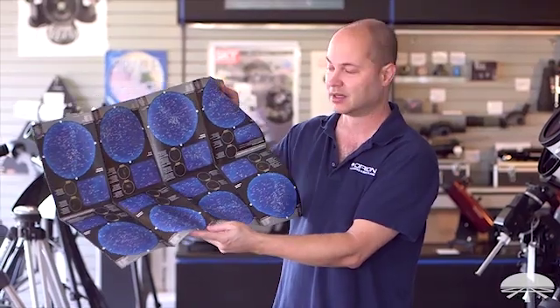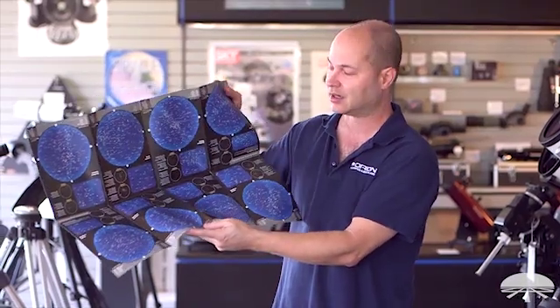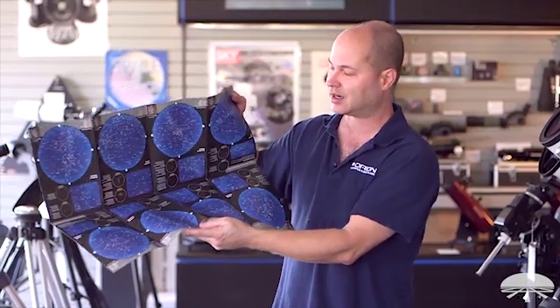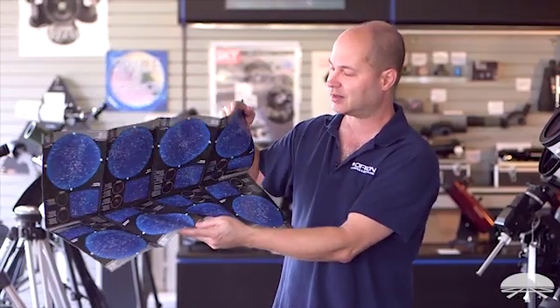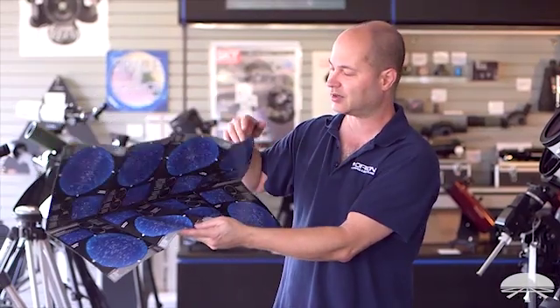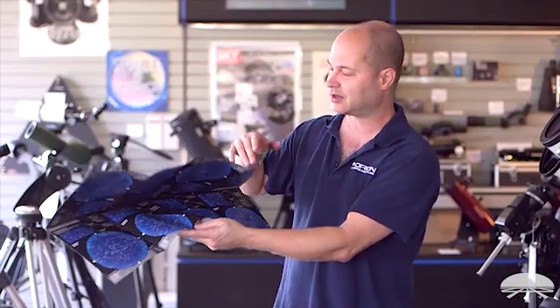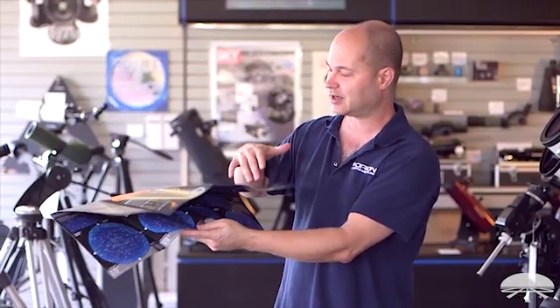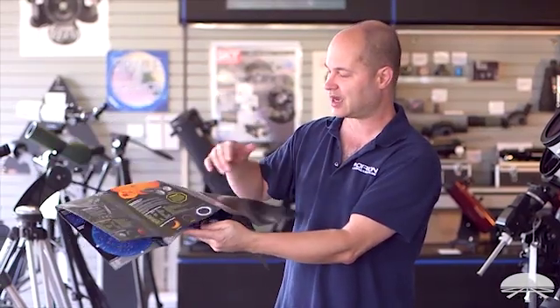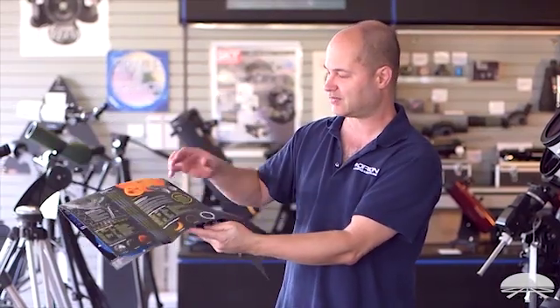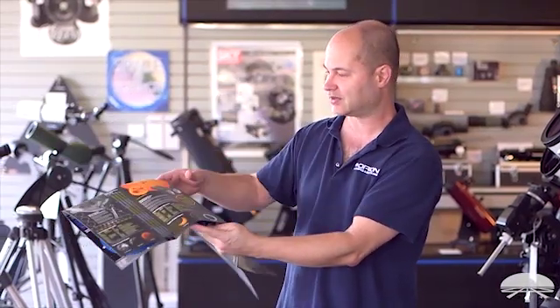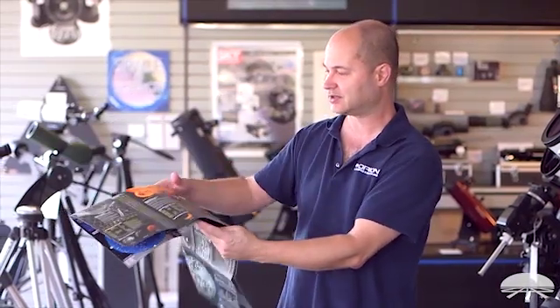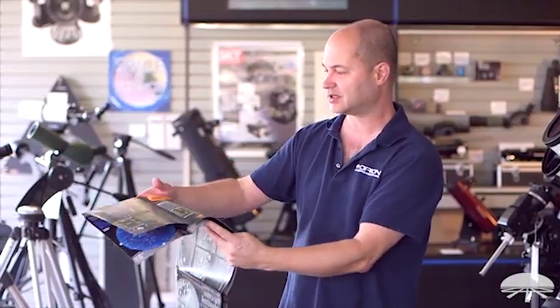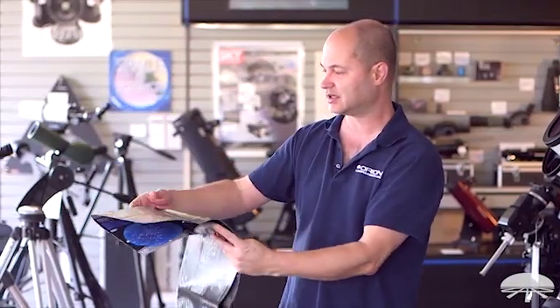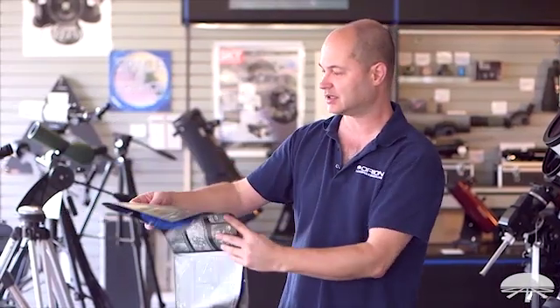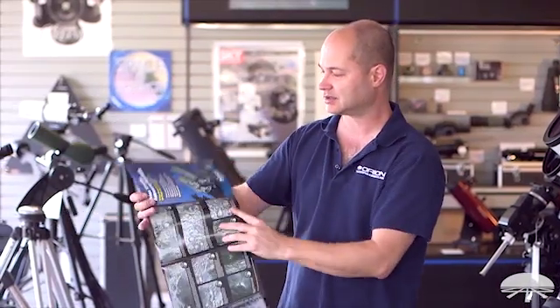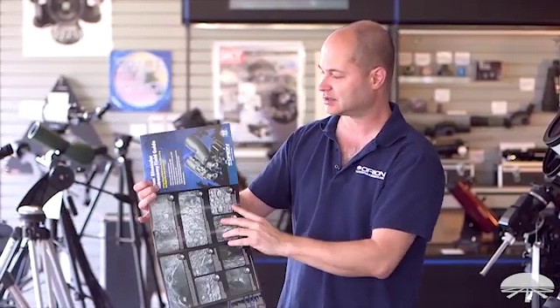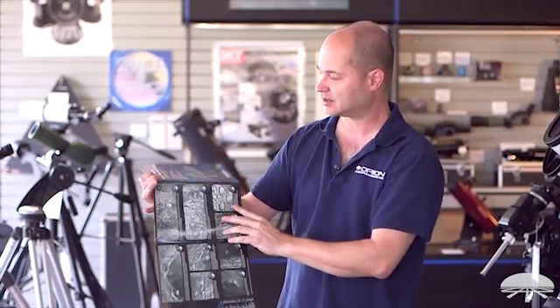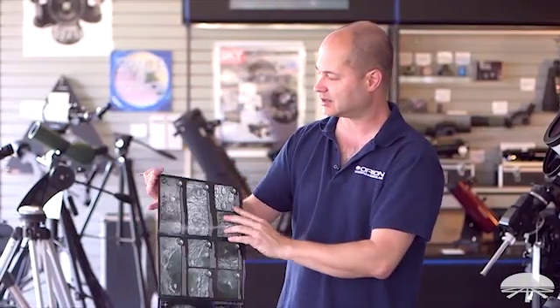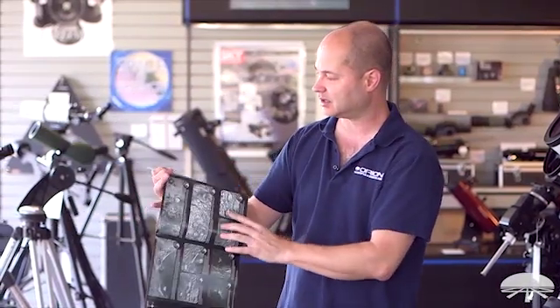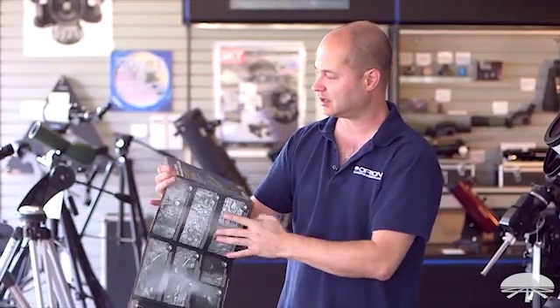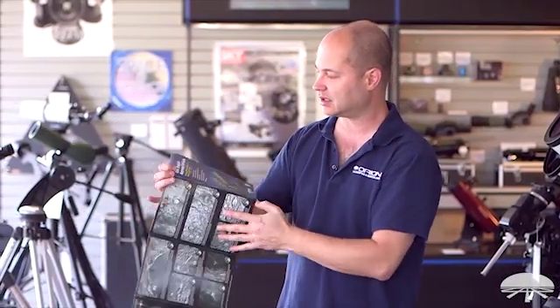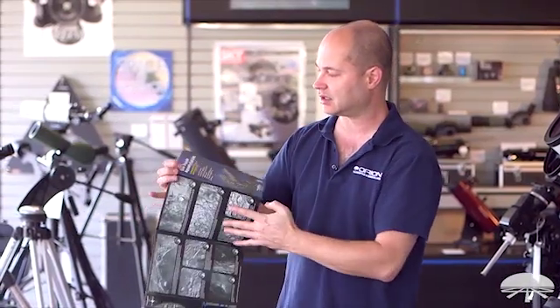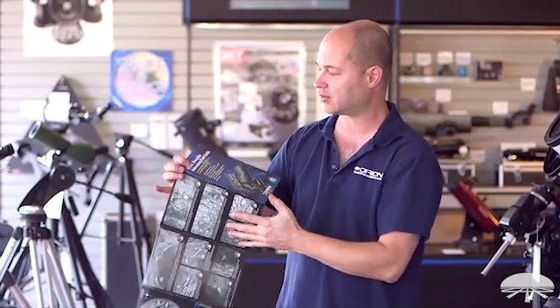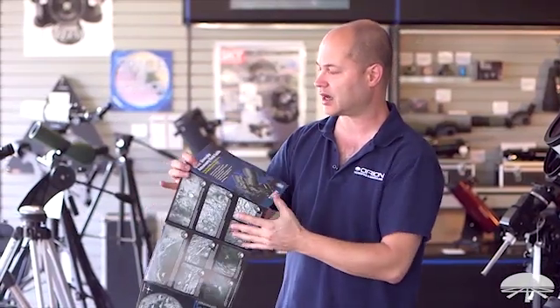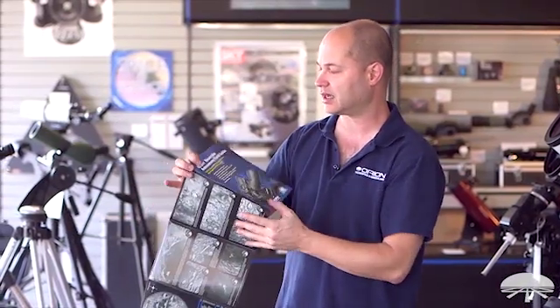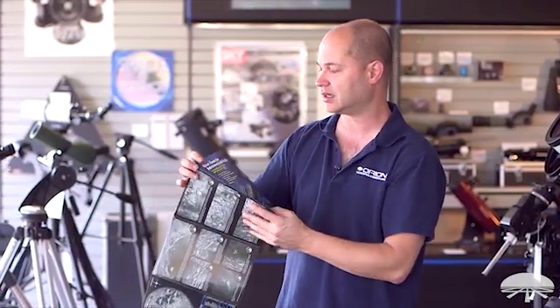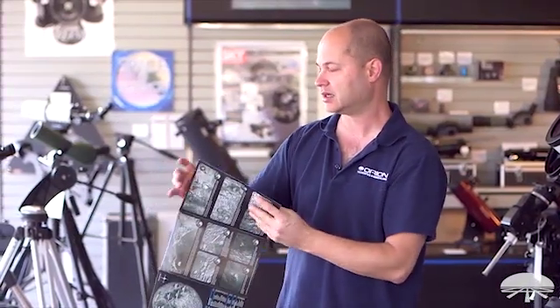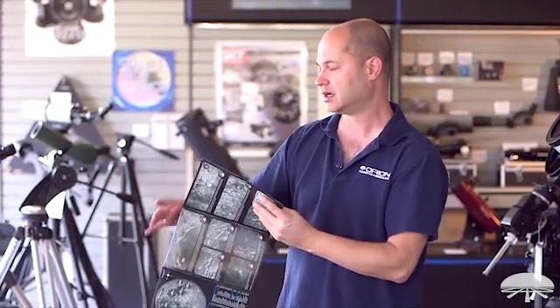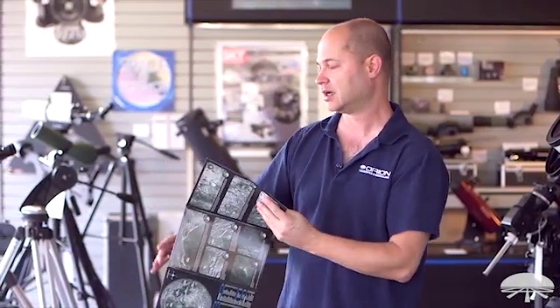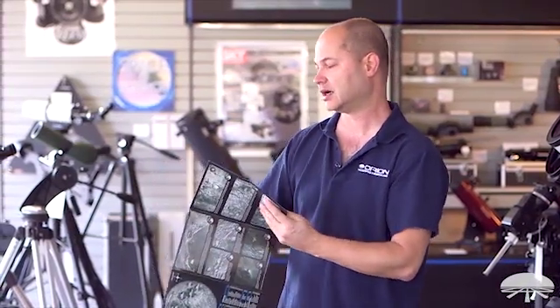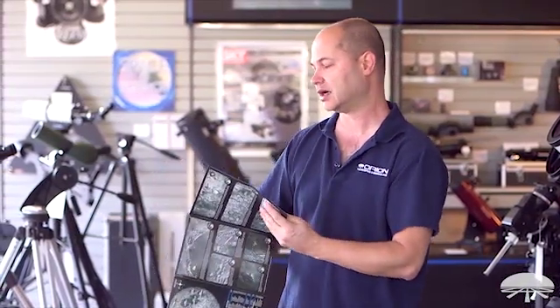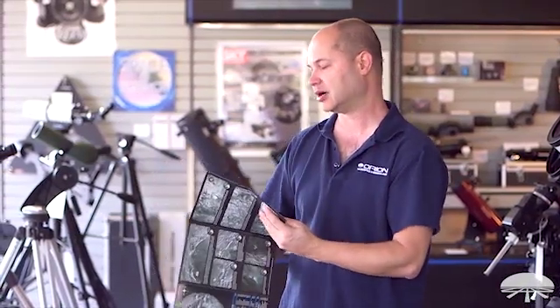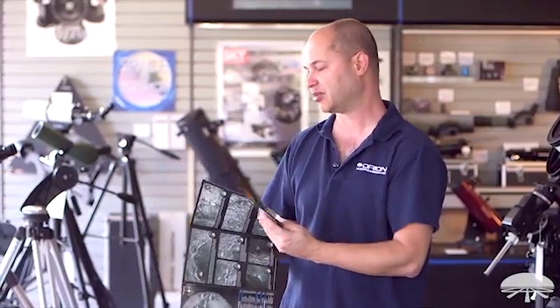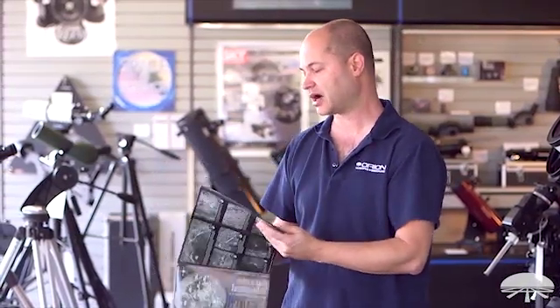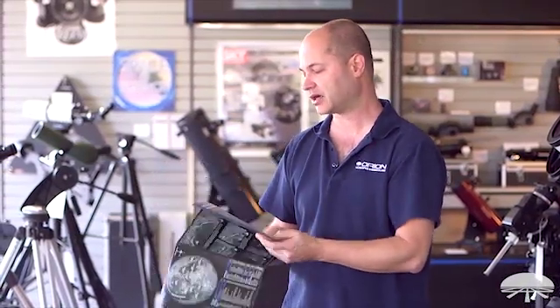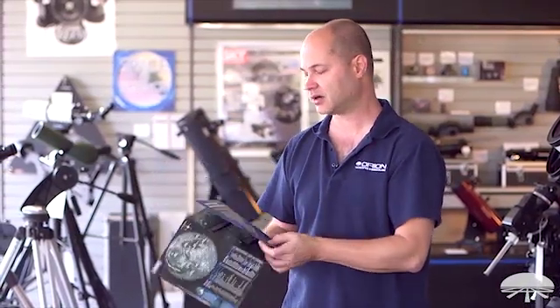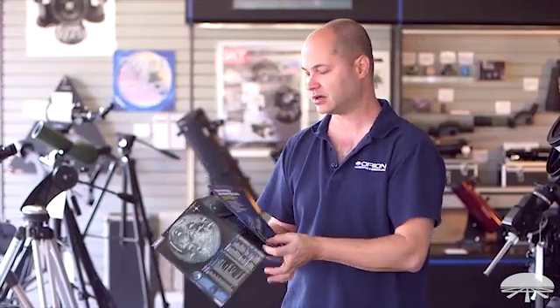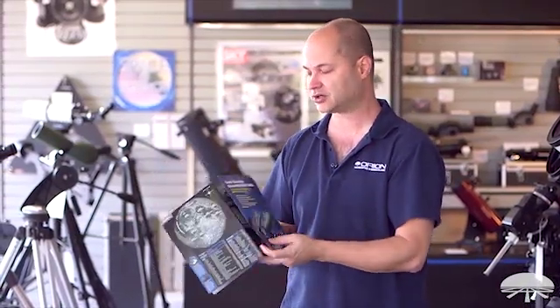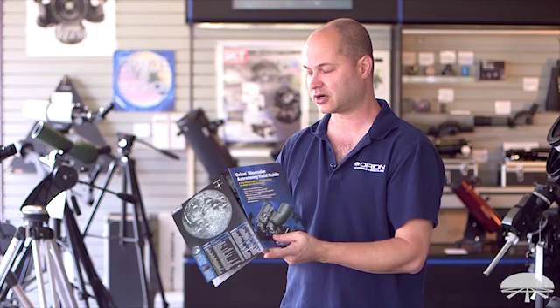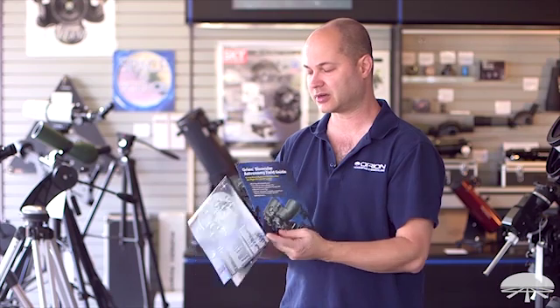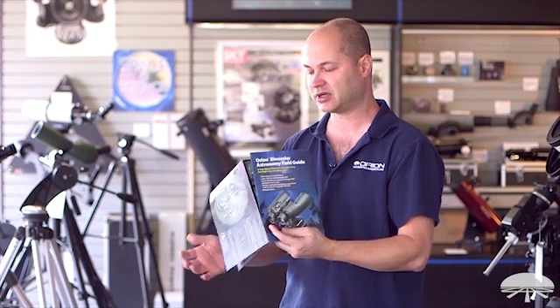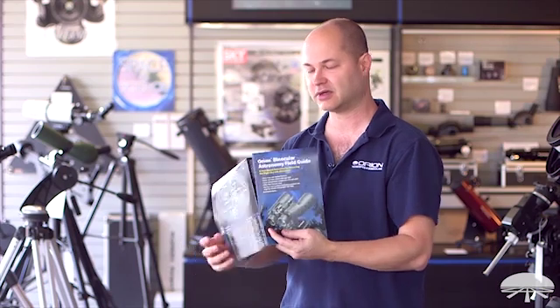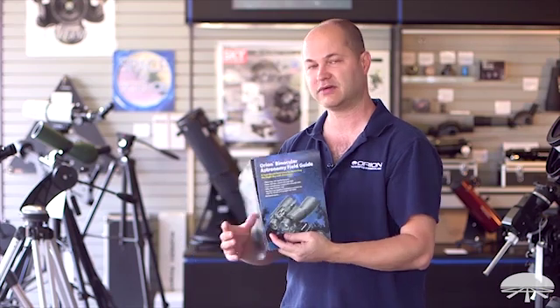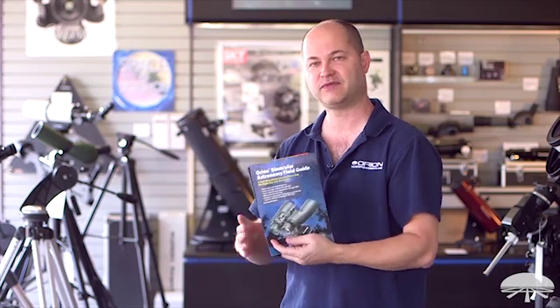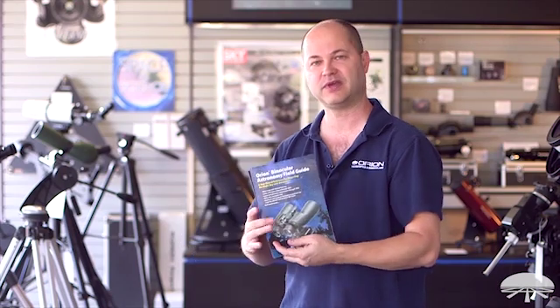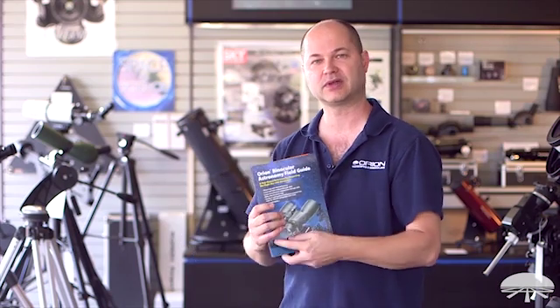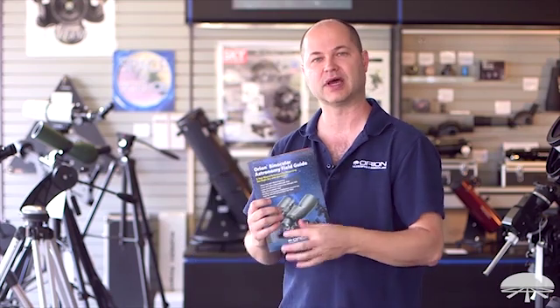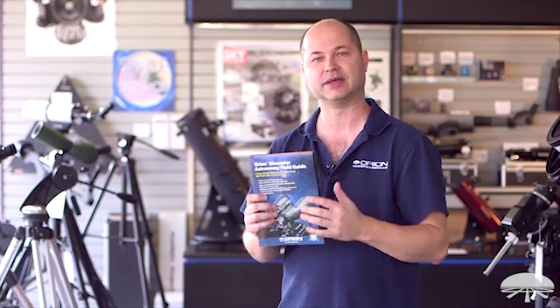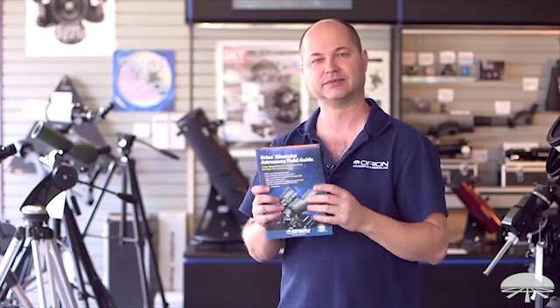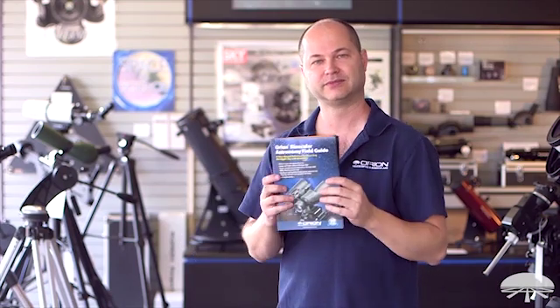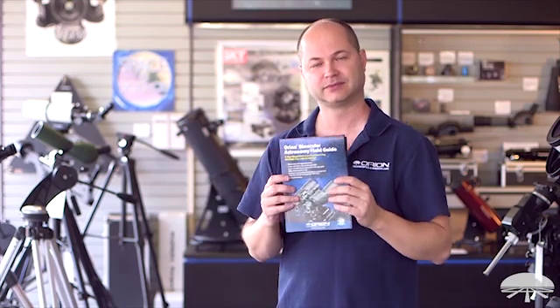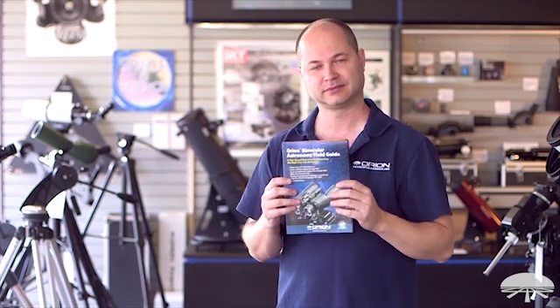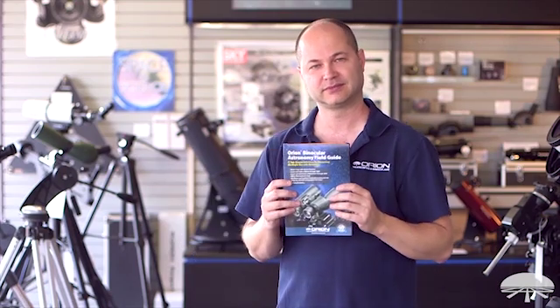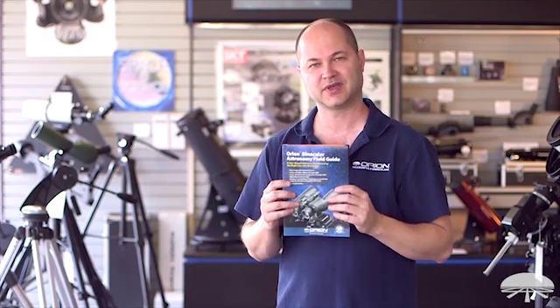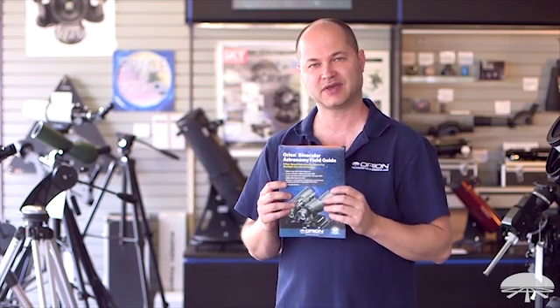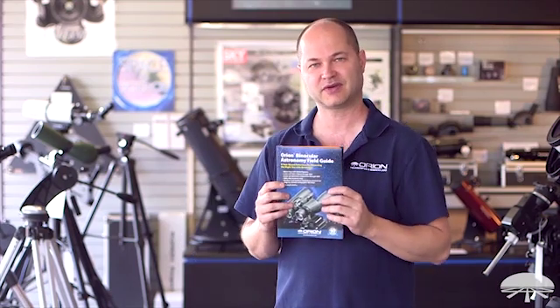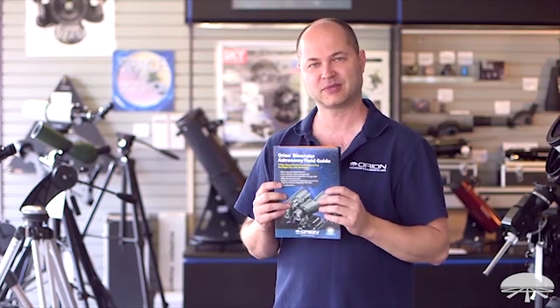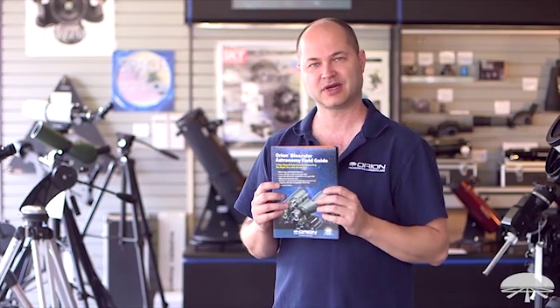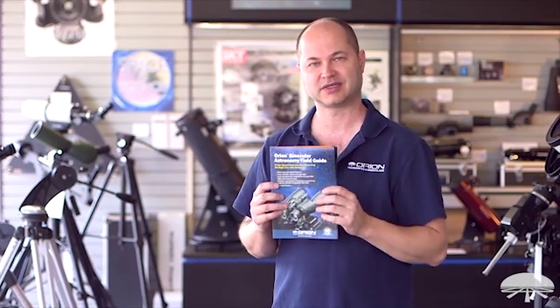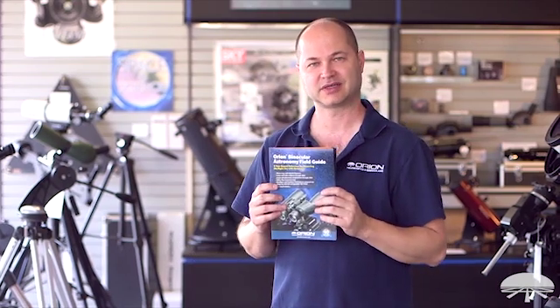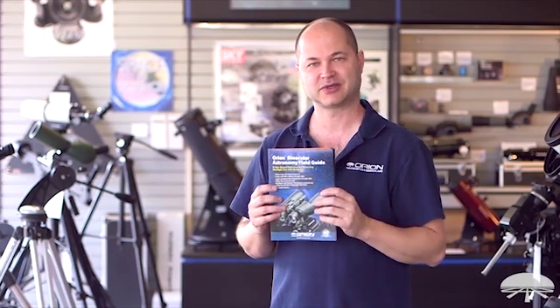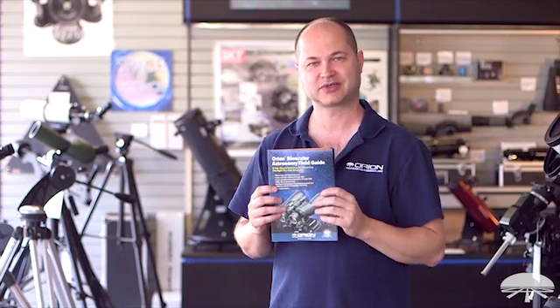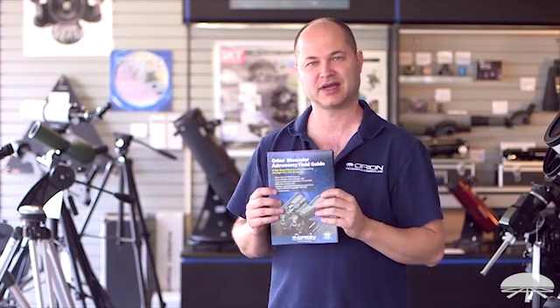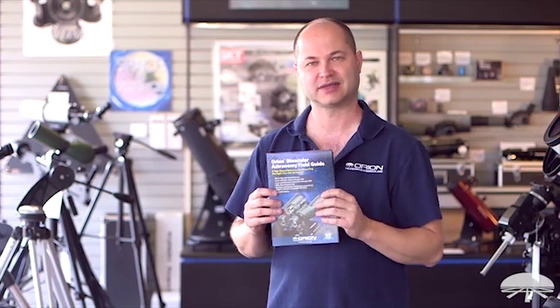All right, well there you have it. This is the Orion Binocular Astronomy Field Guide. Thank you very much. Clear skies.